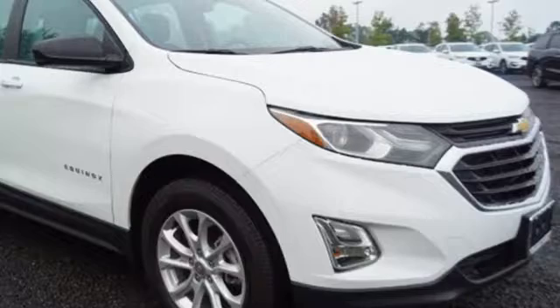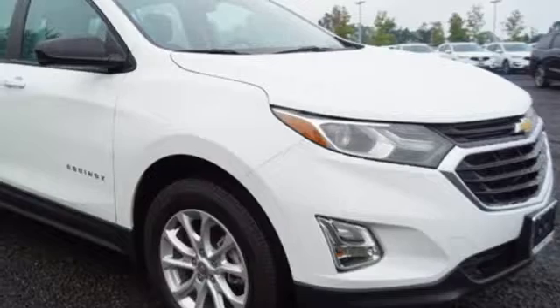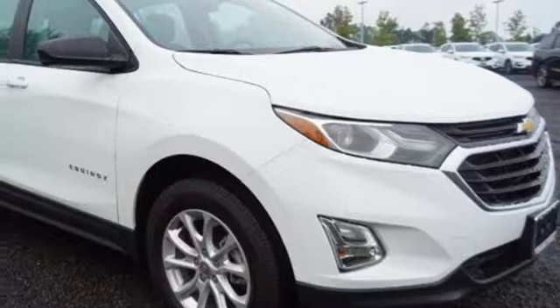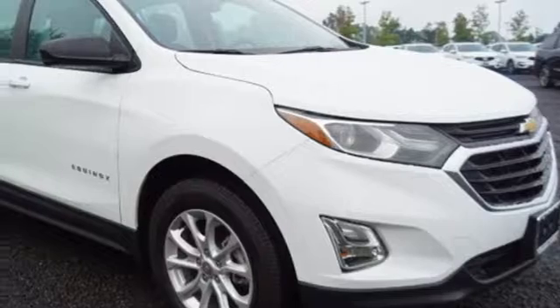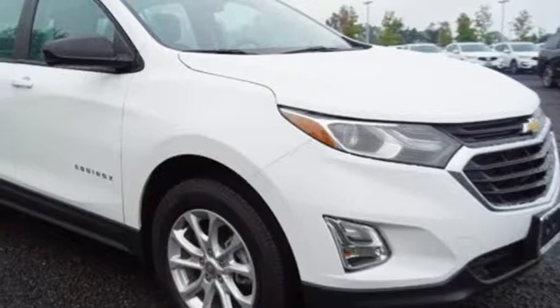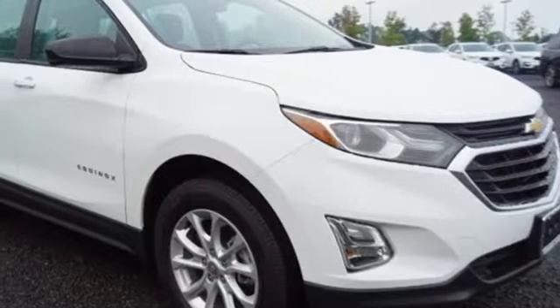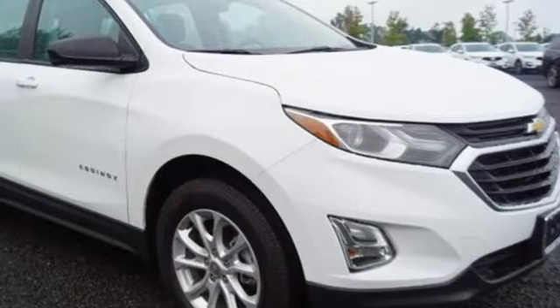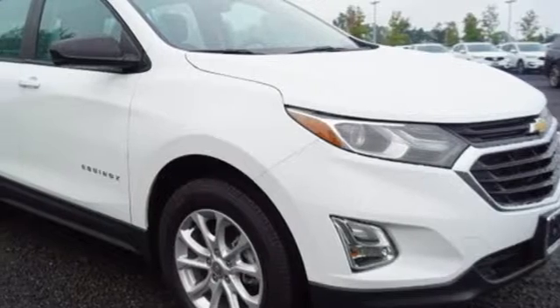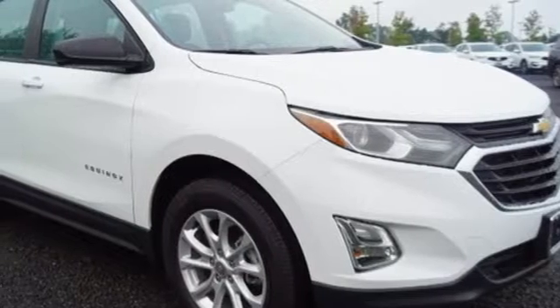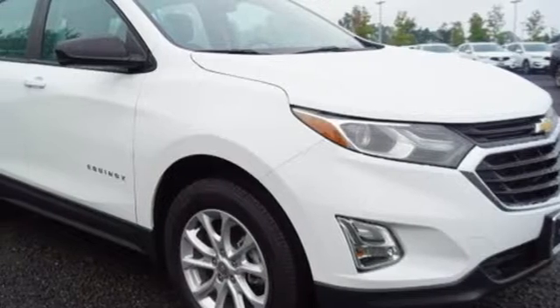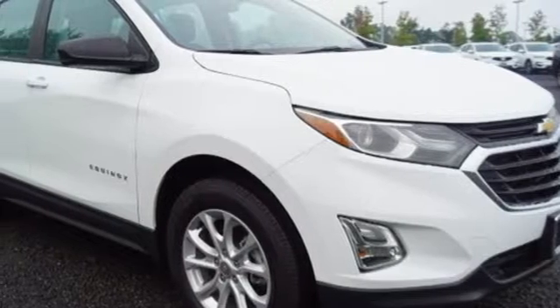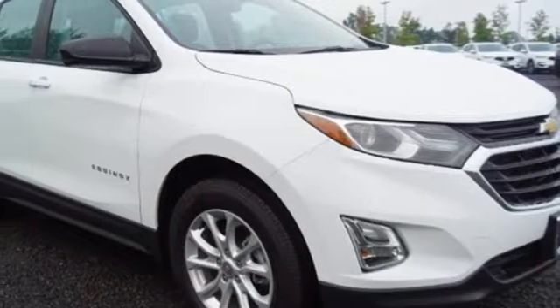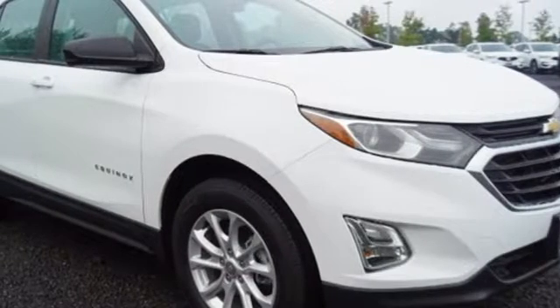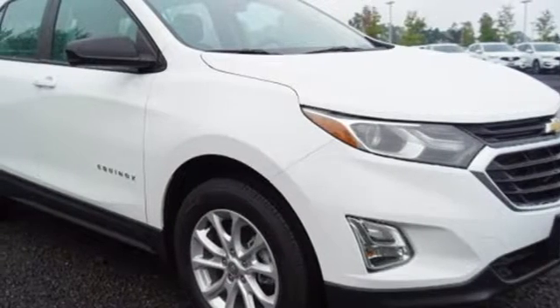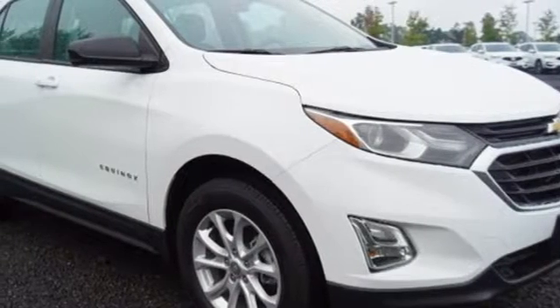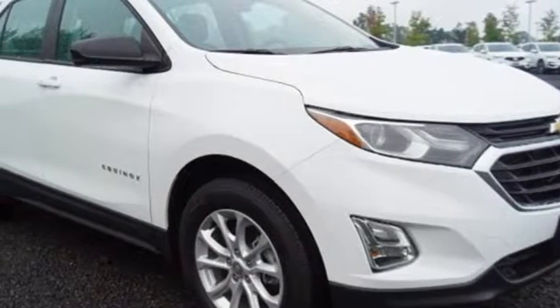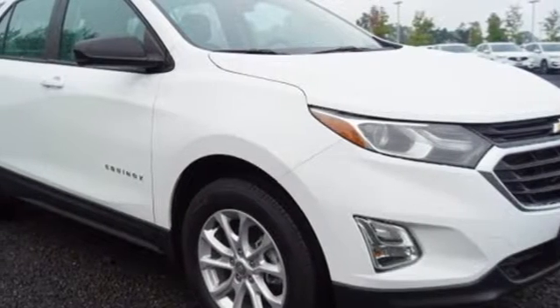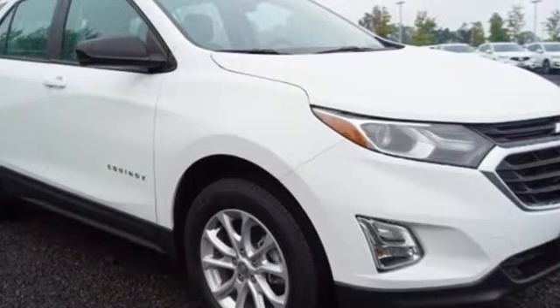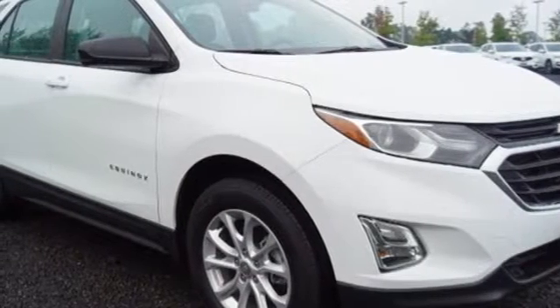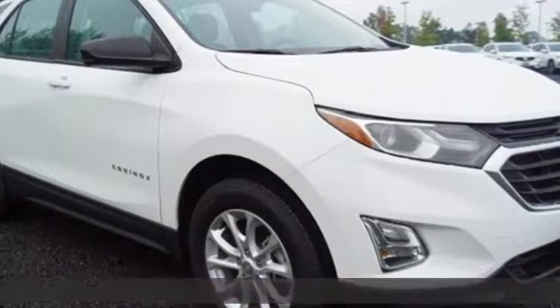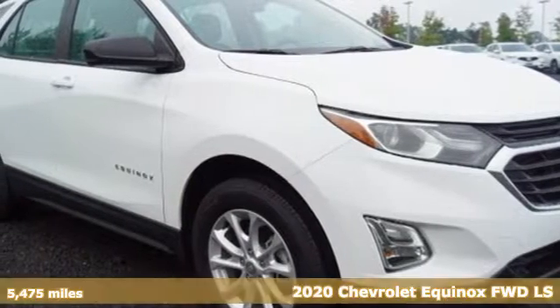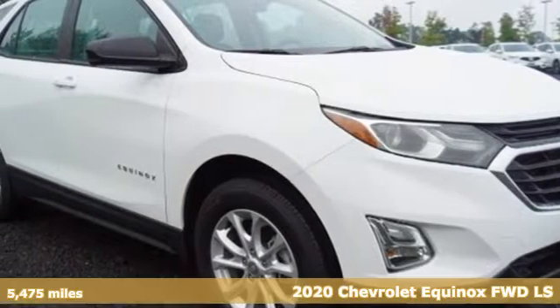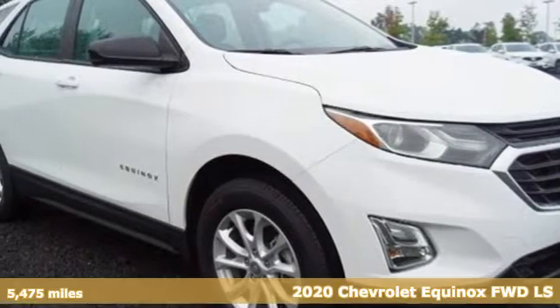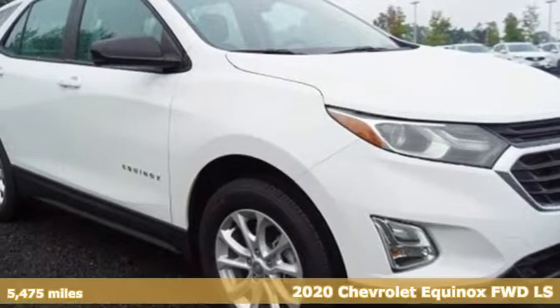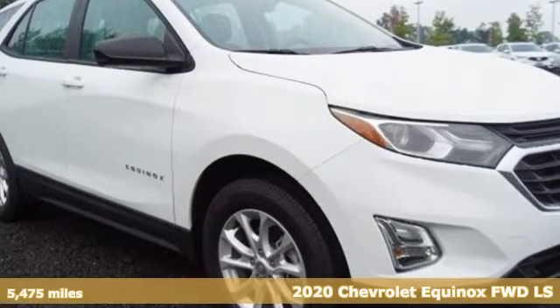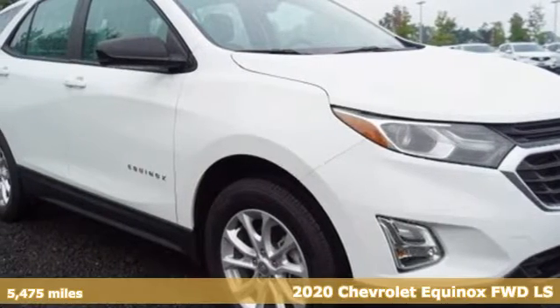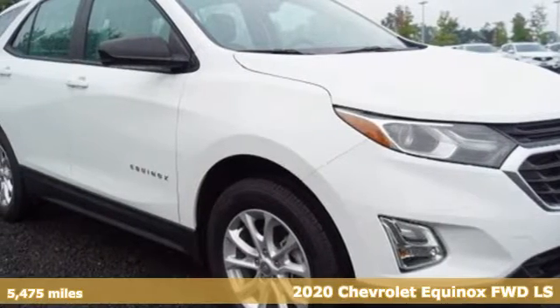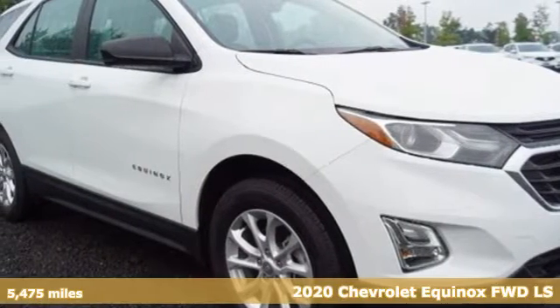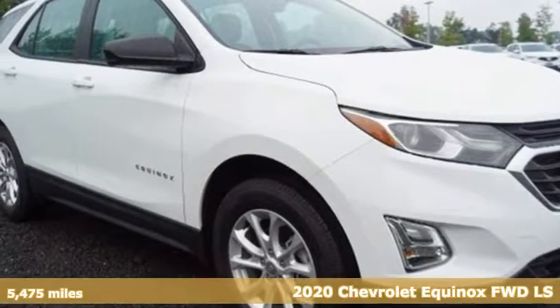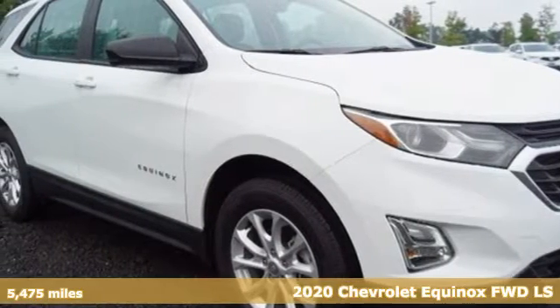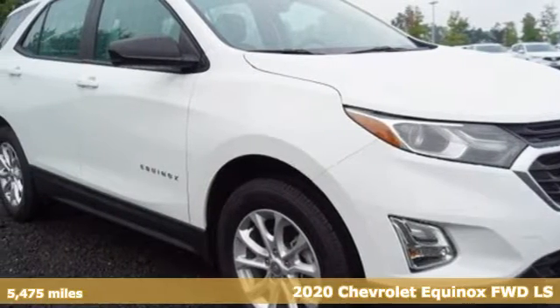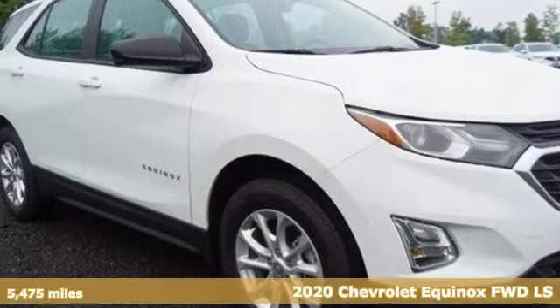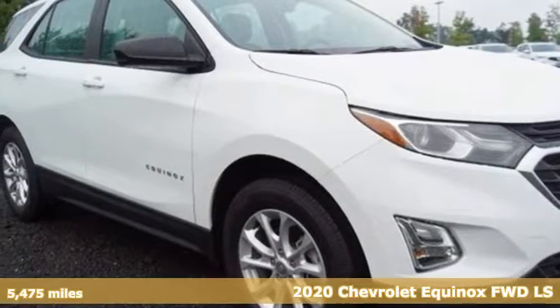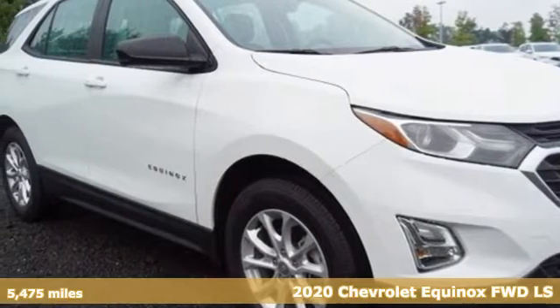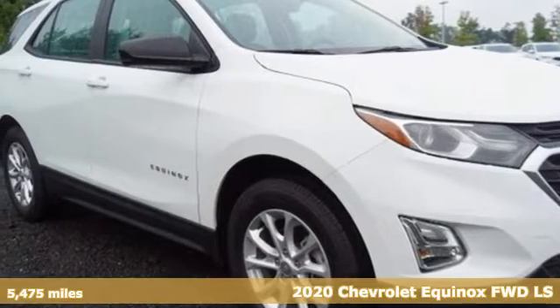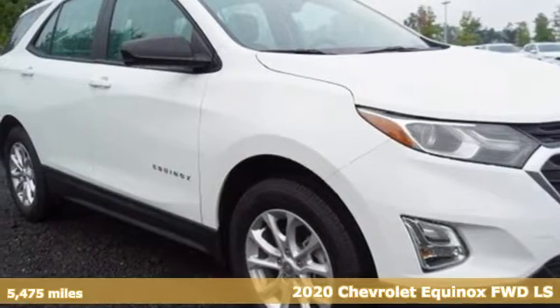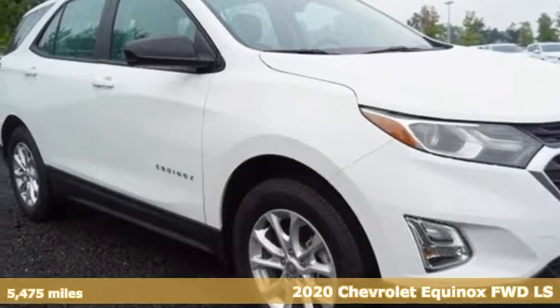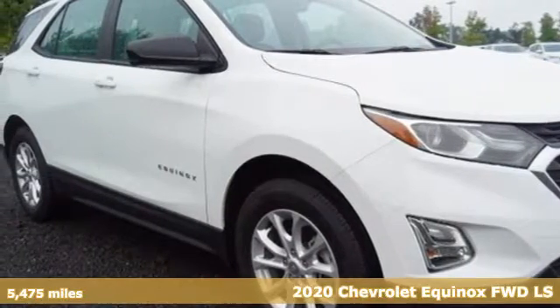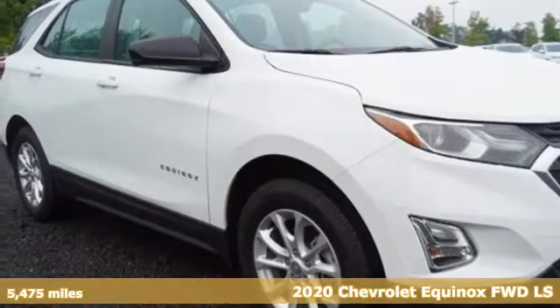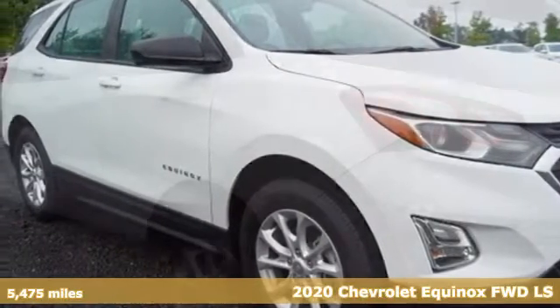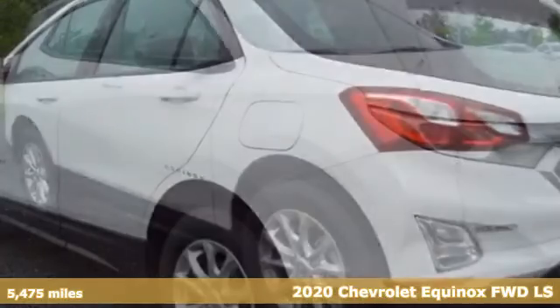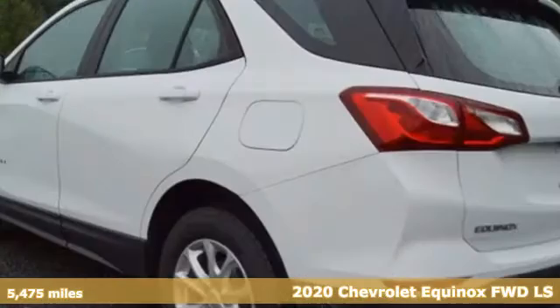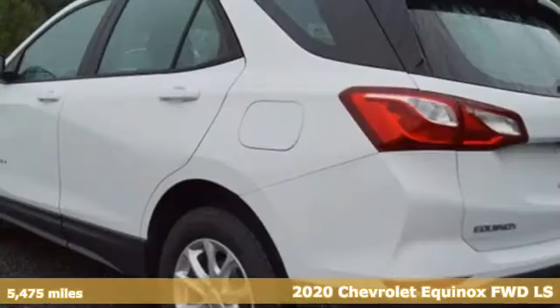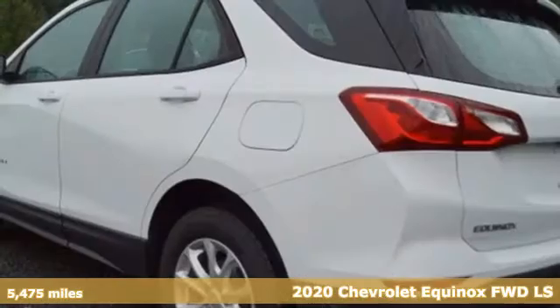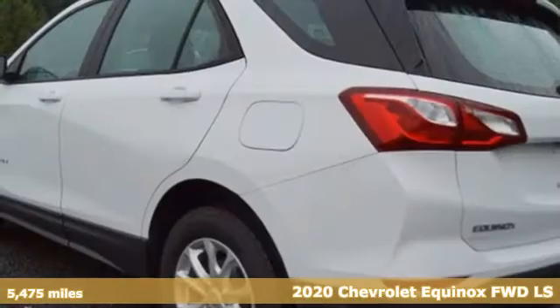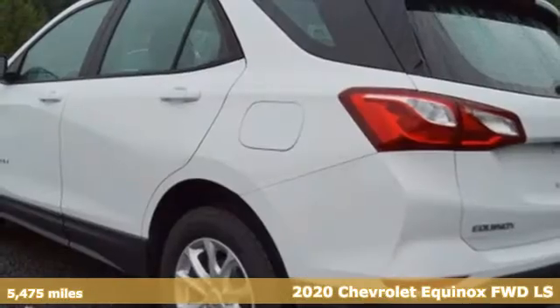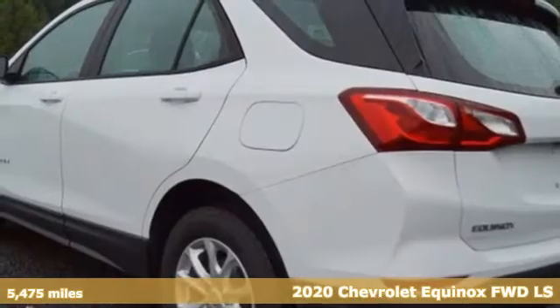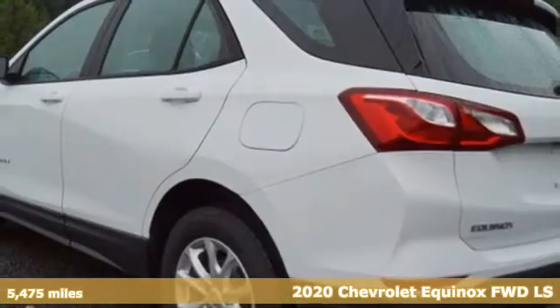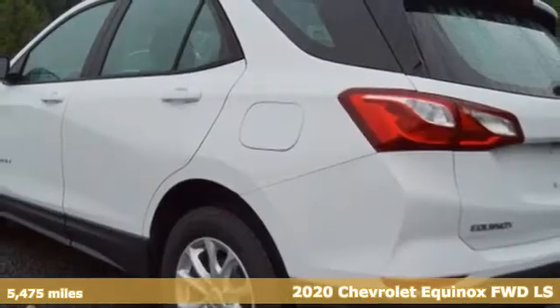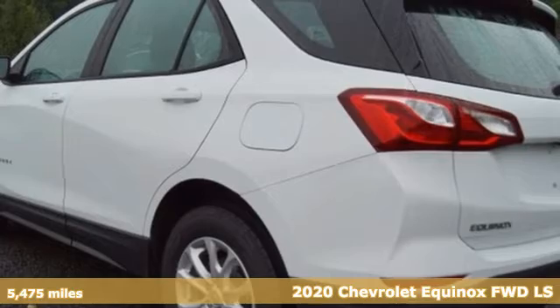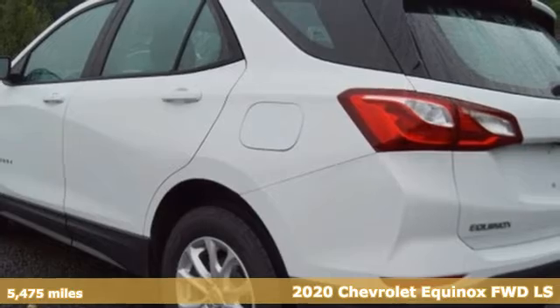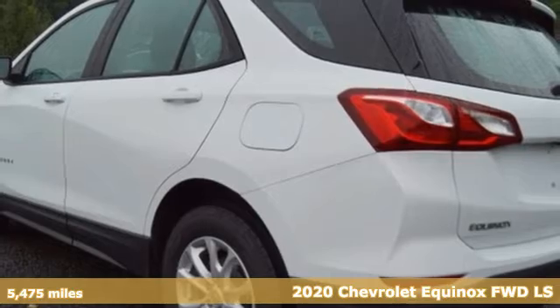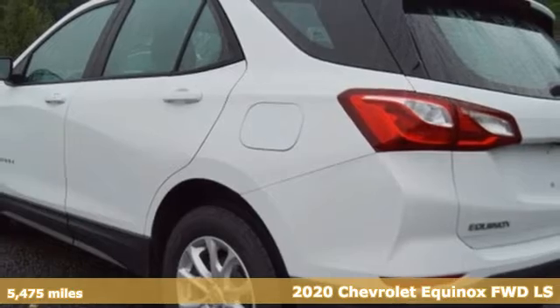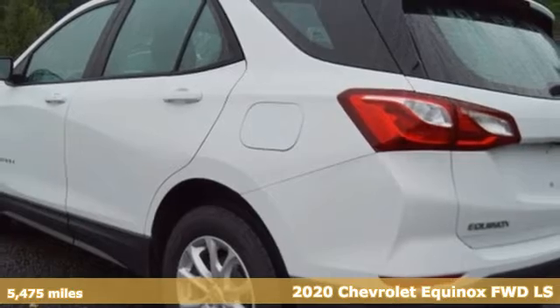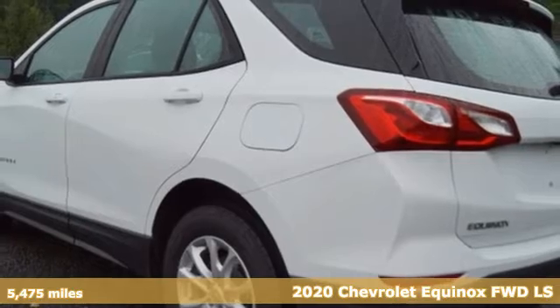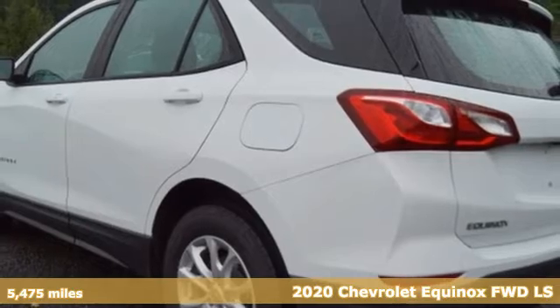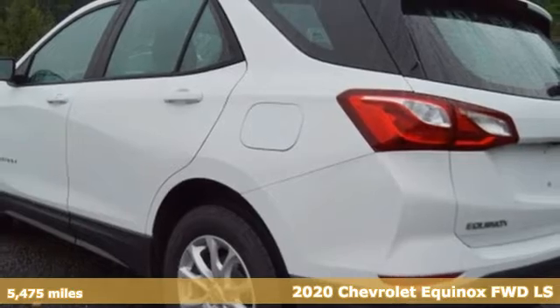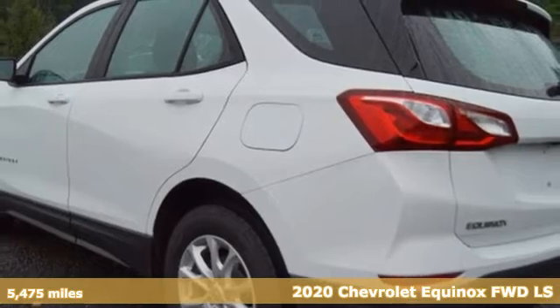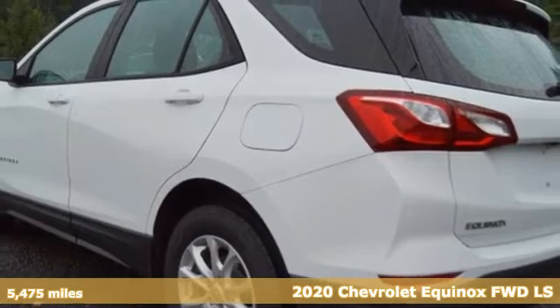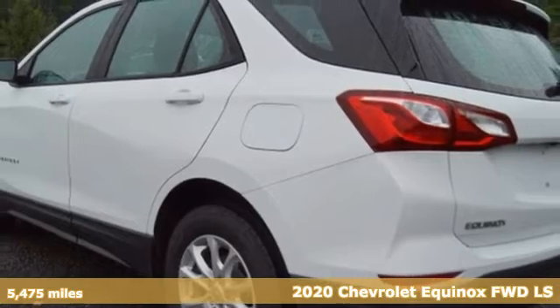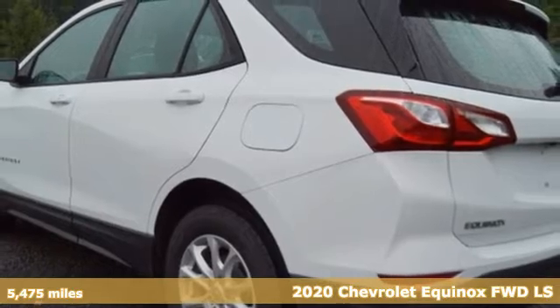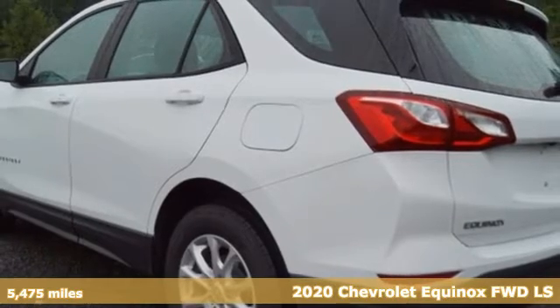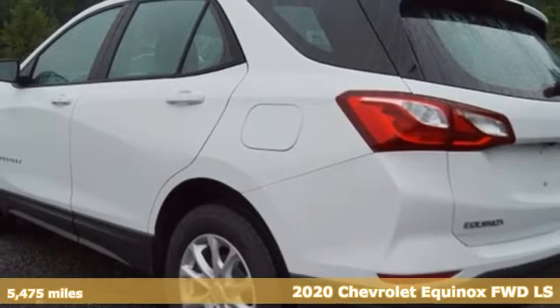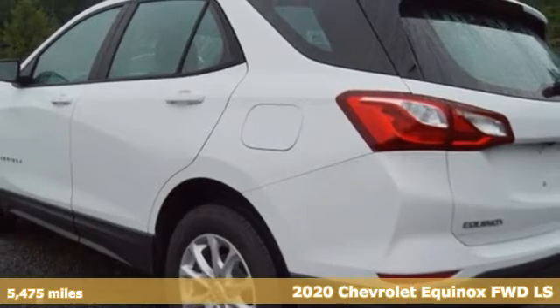It's a 2020 Chevrolet Equinox. Stylish, energized, and ready for takeoff.